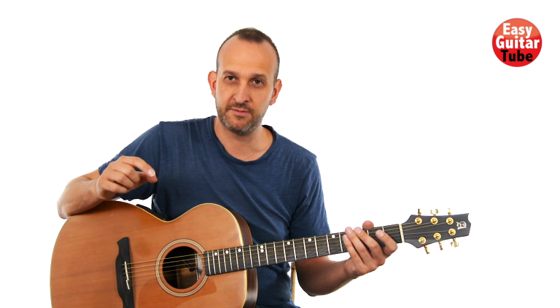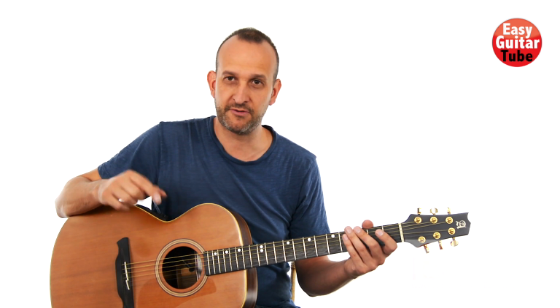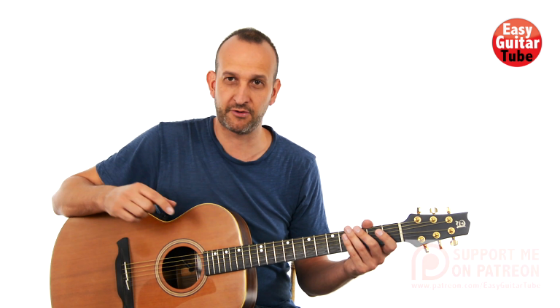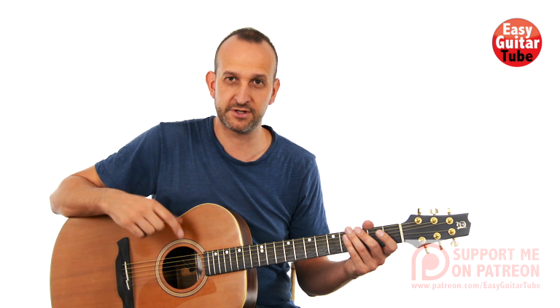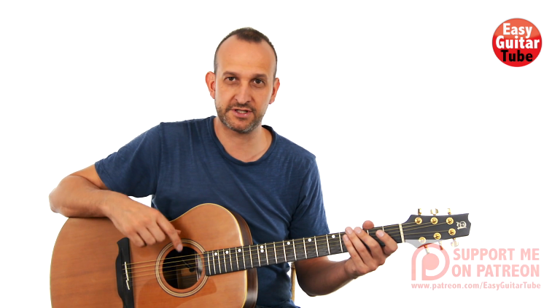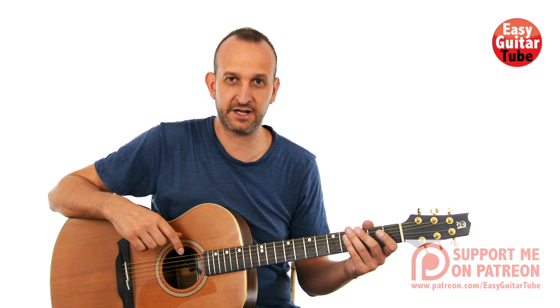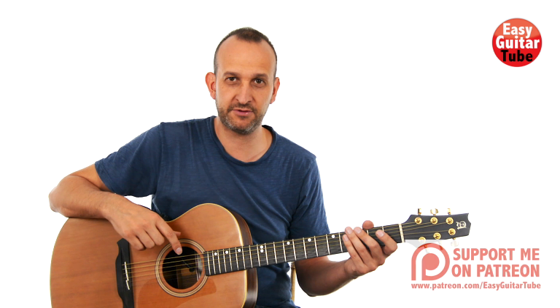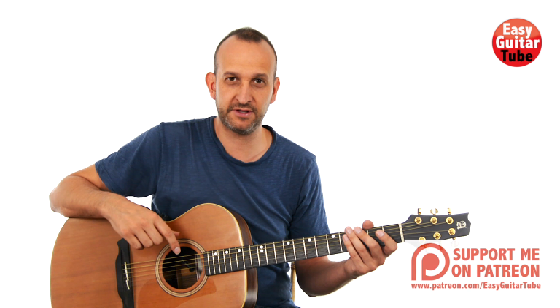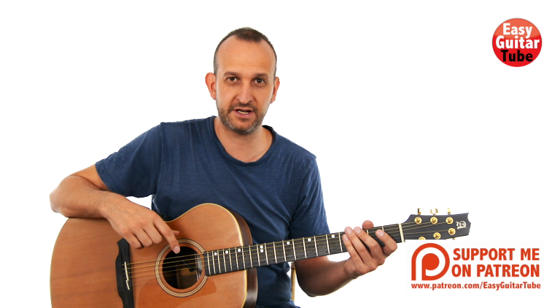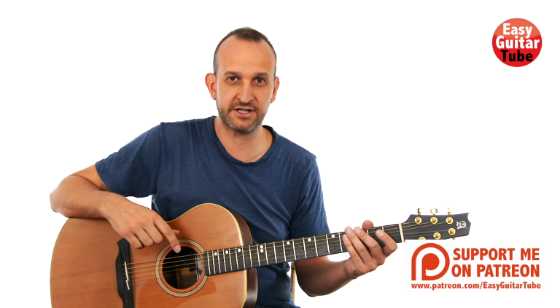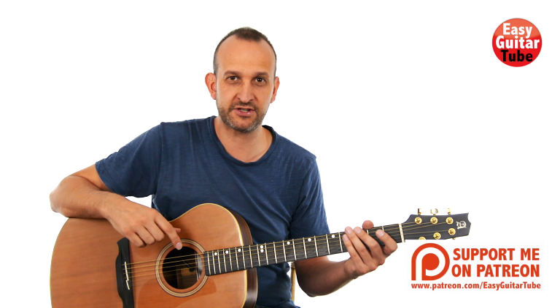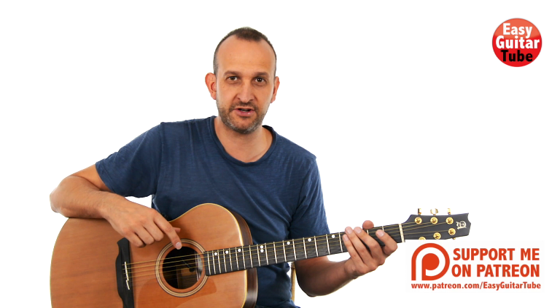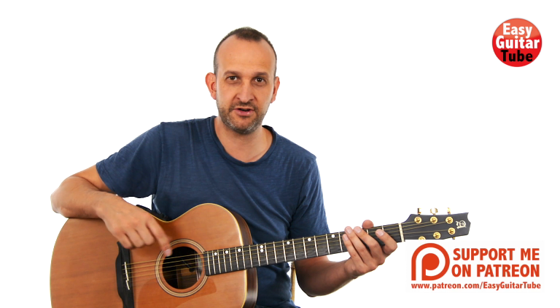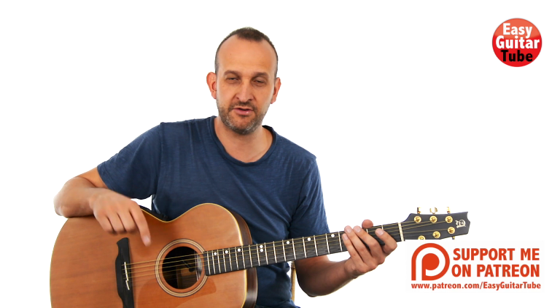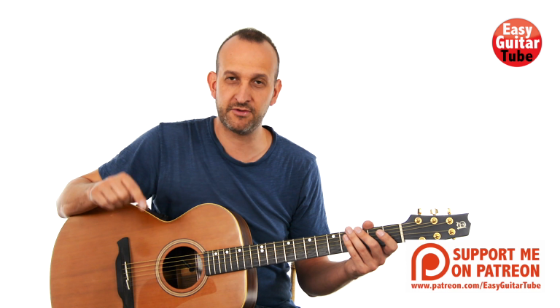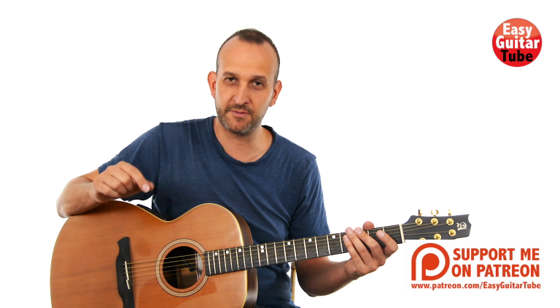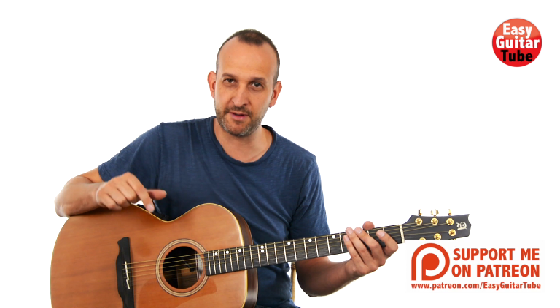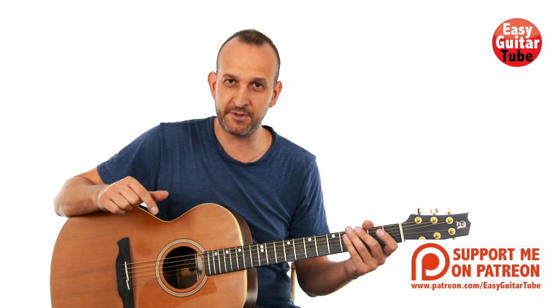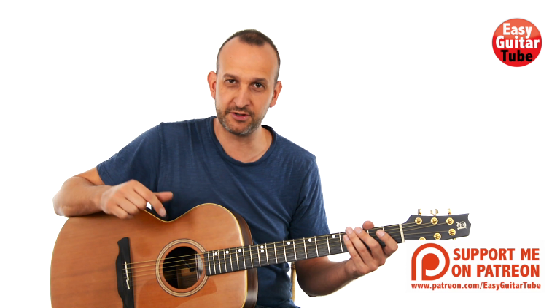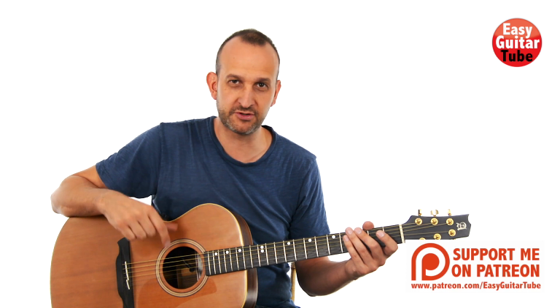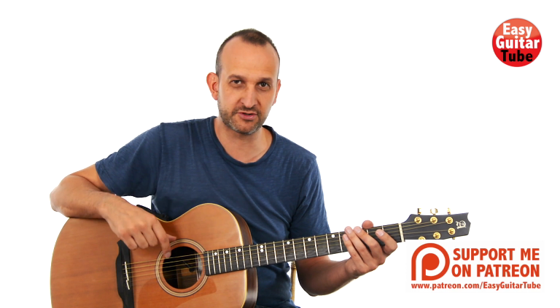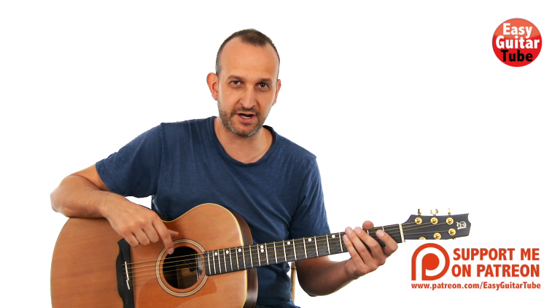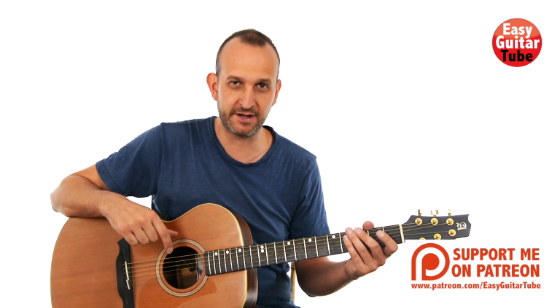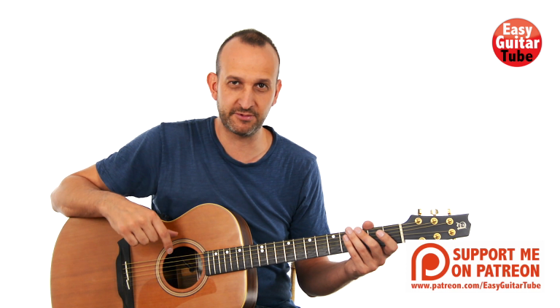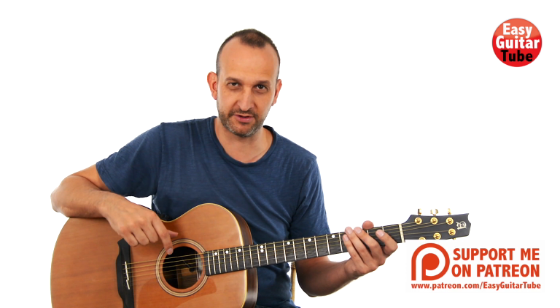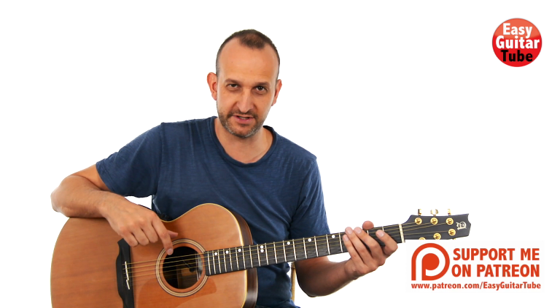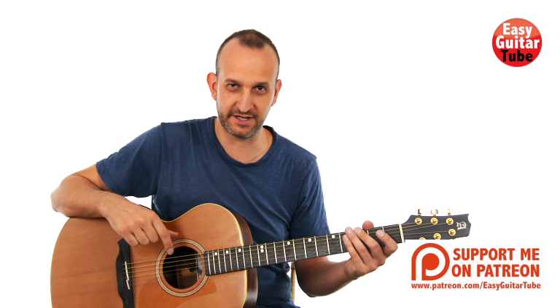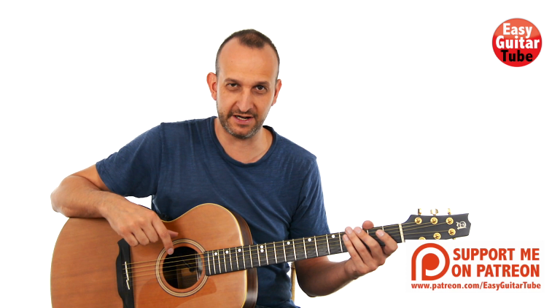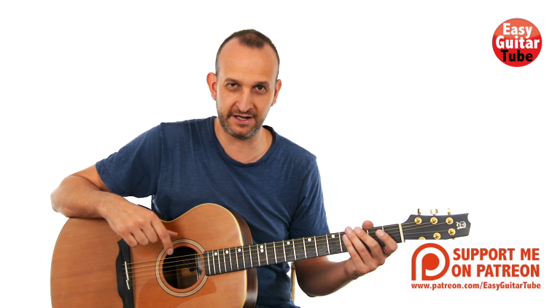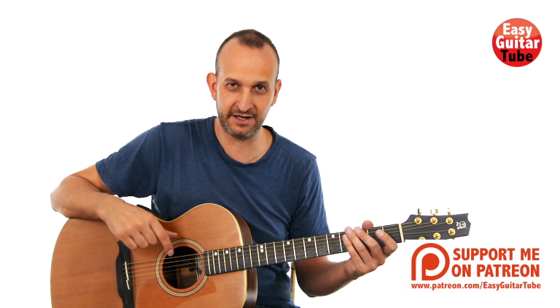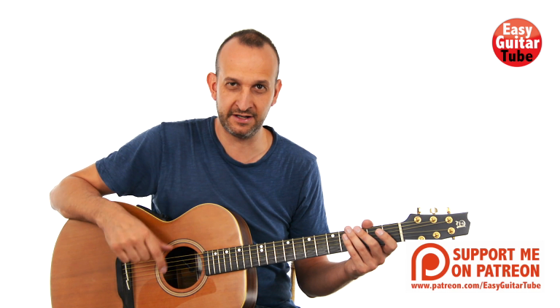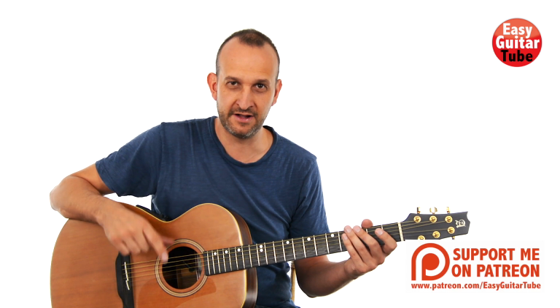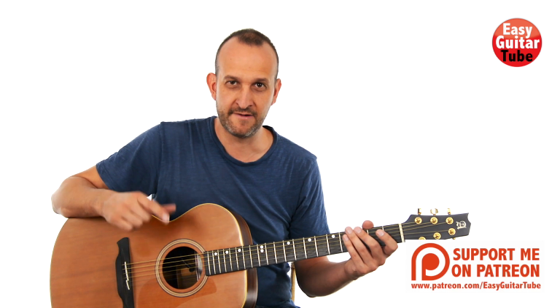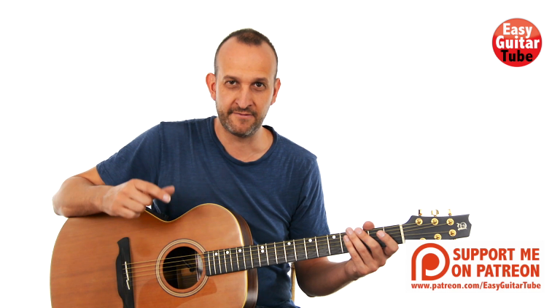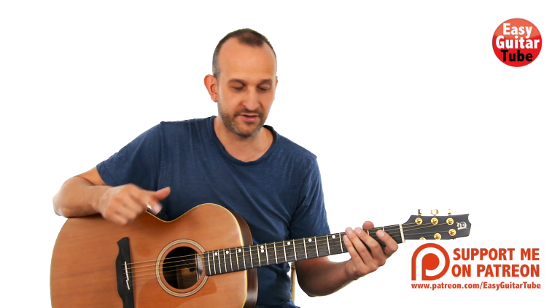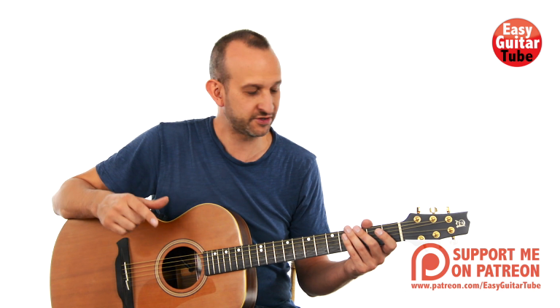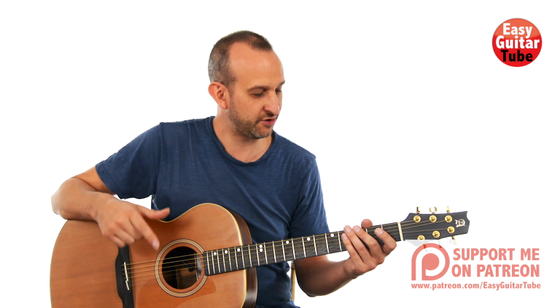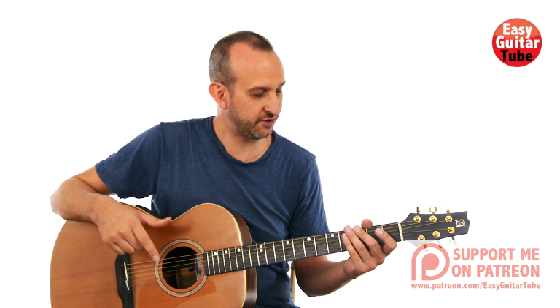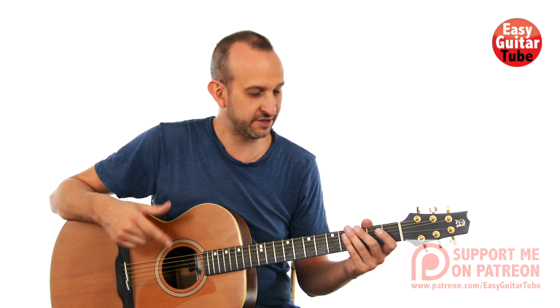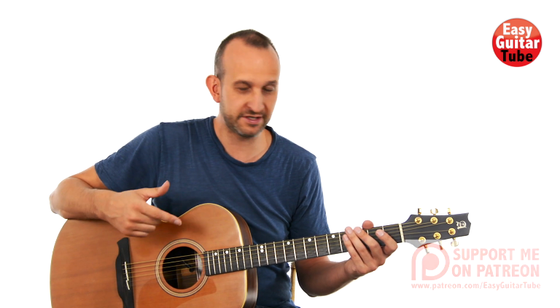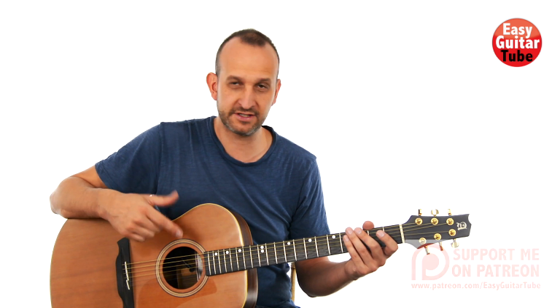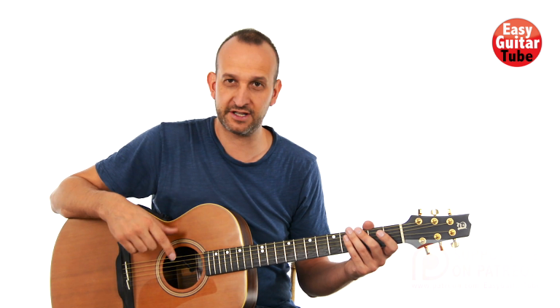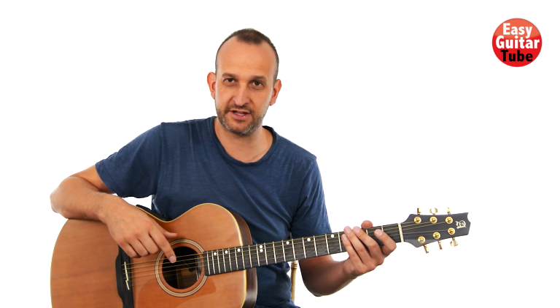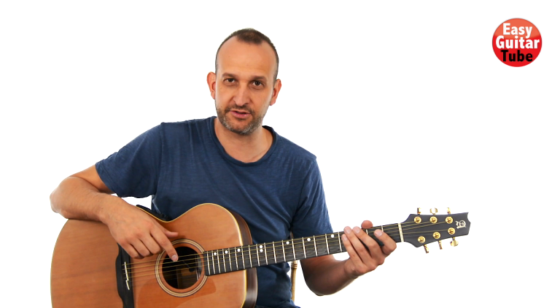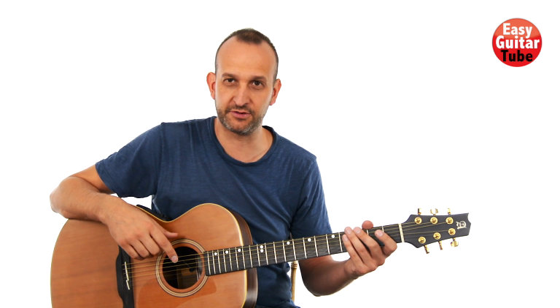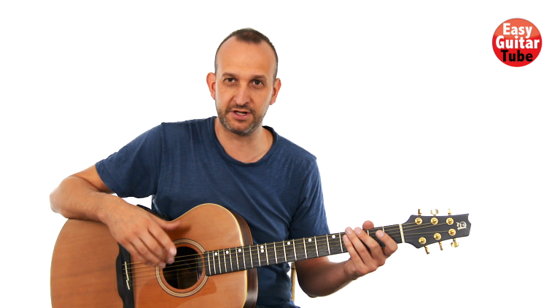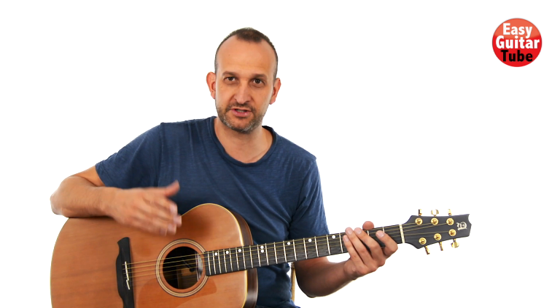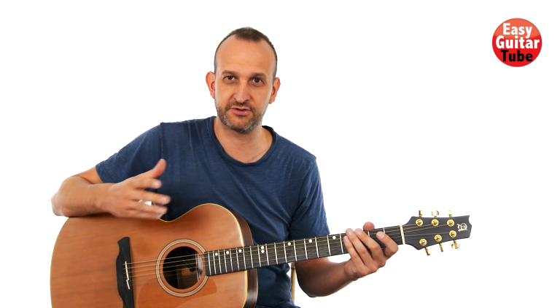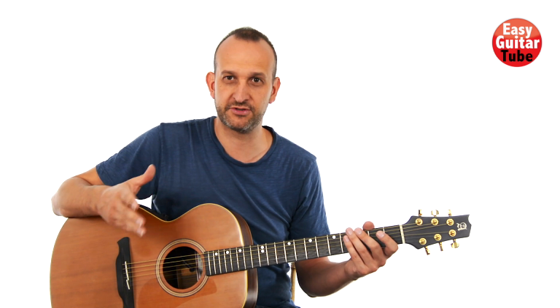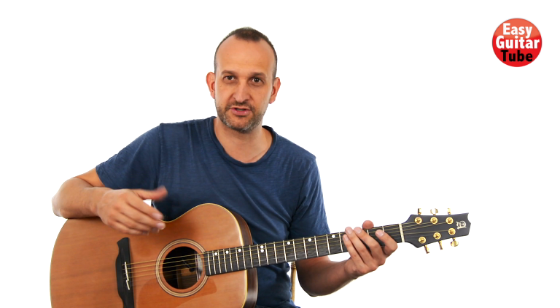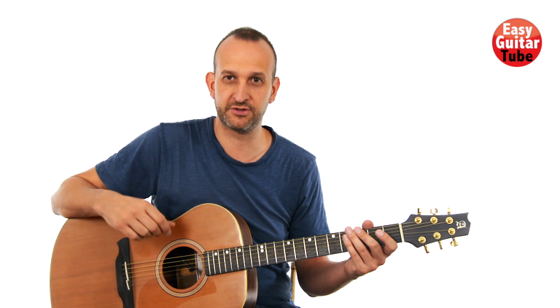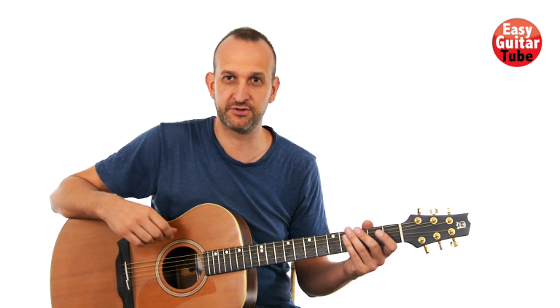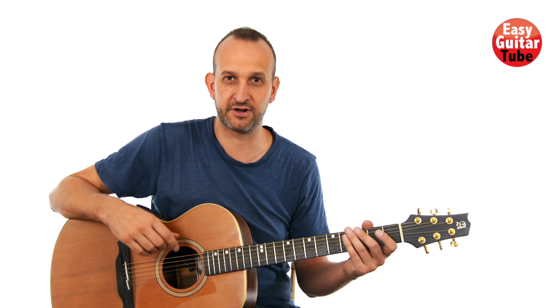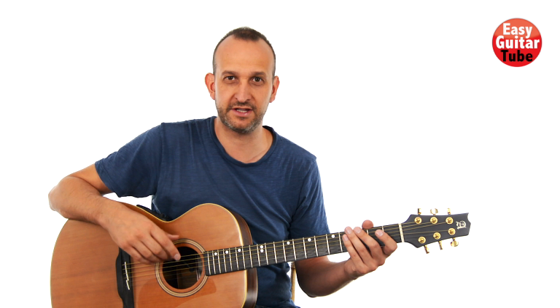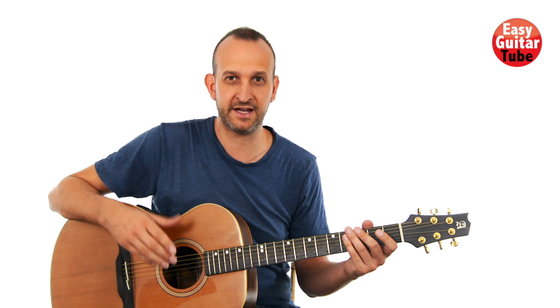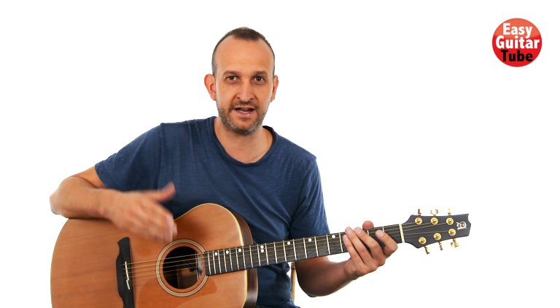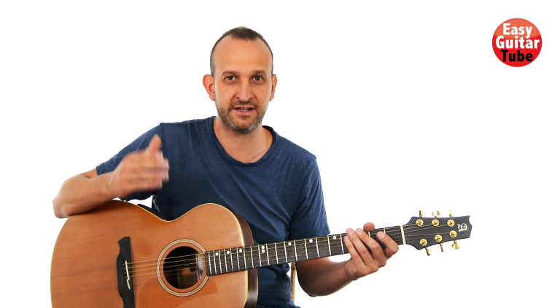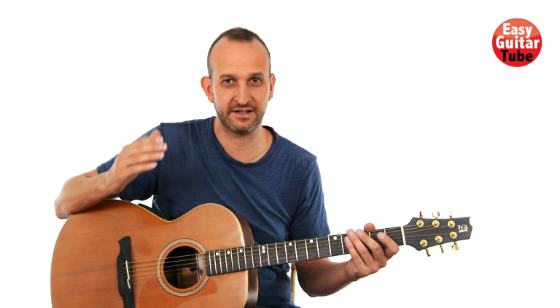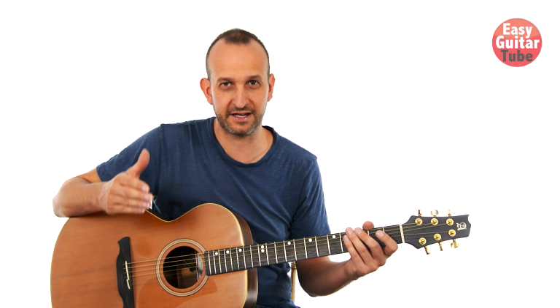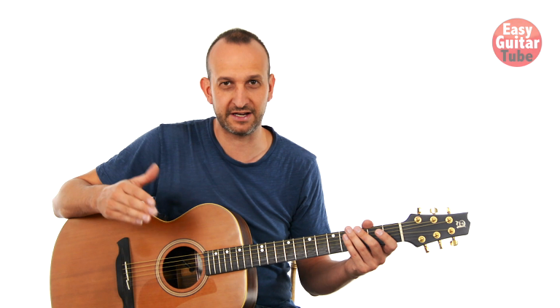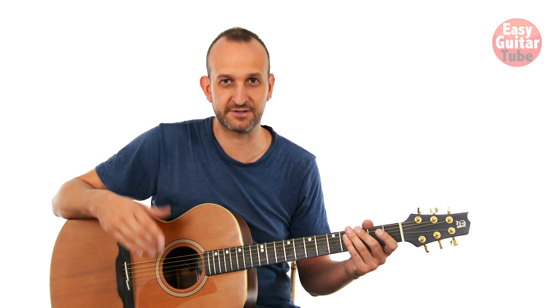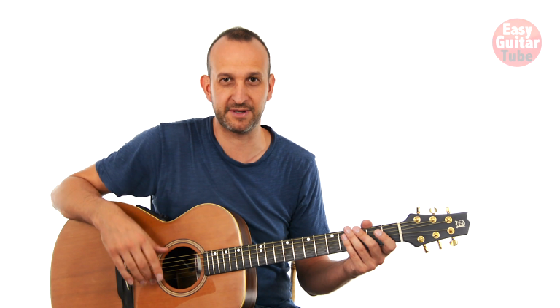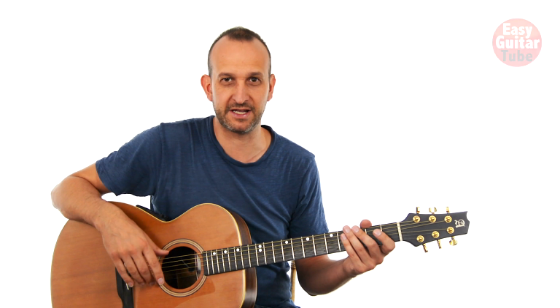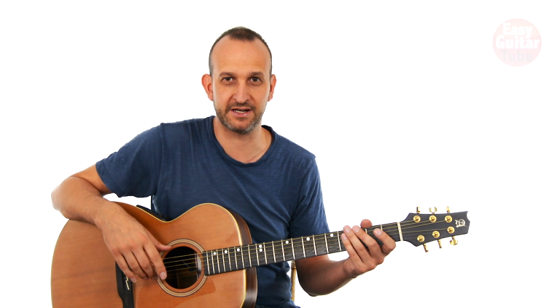Before we start with the lesson, remember to subscribe to the channel. The song is in standard tuning, so just tune your guitar and let's begin.